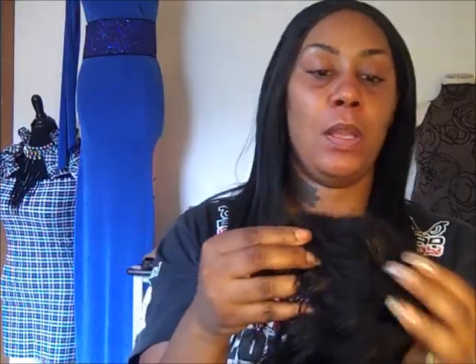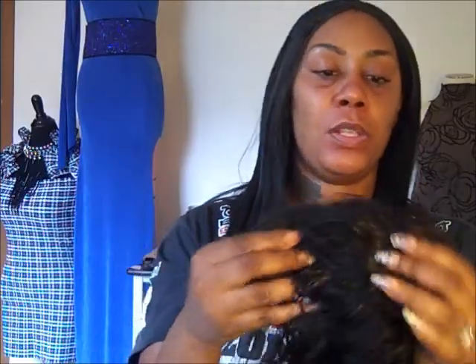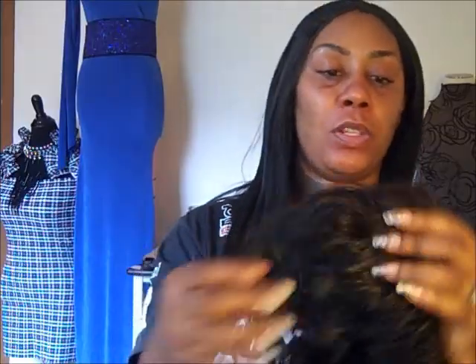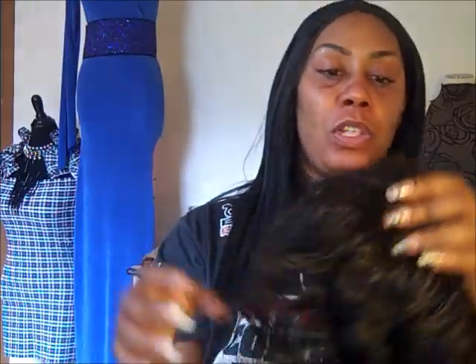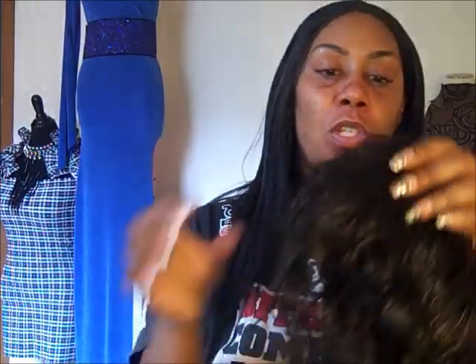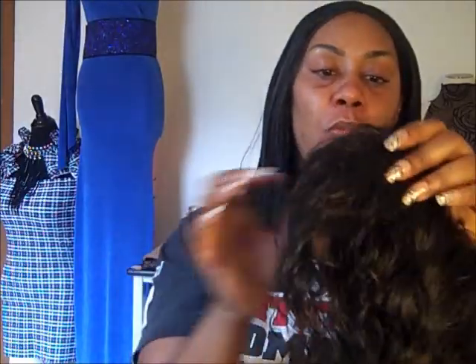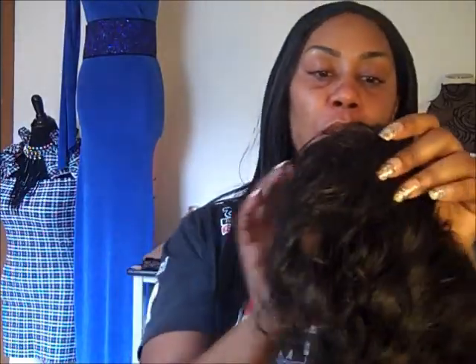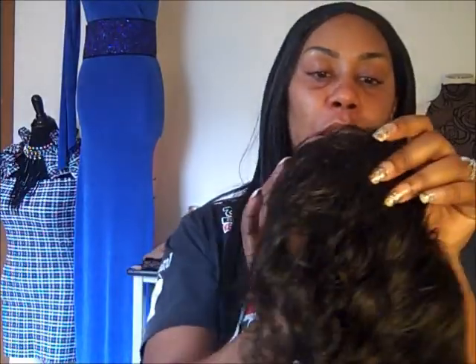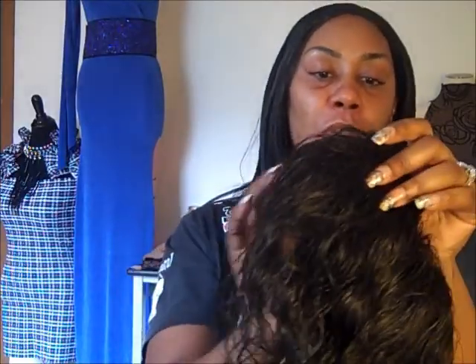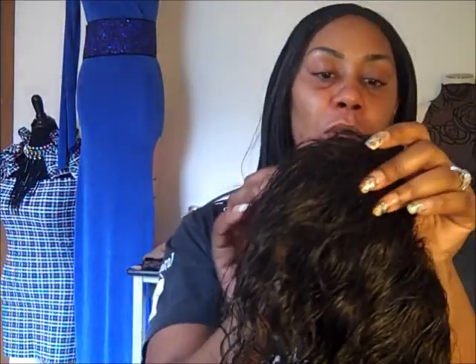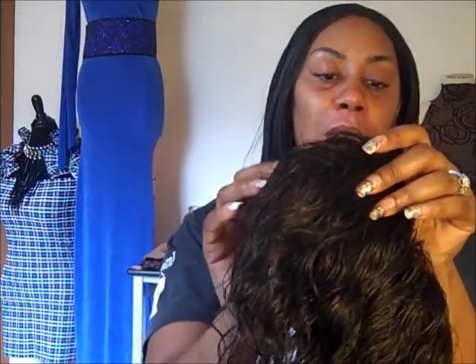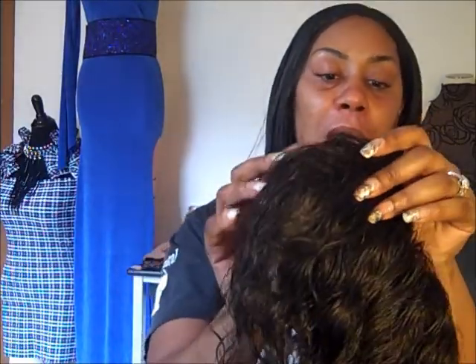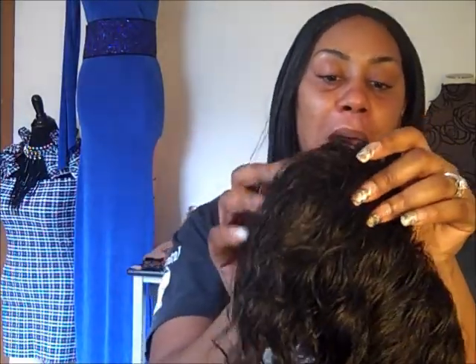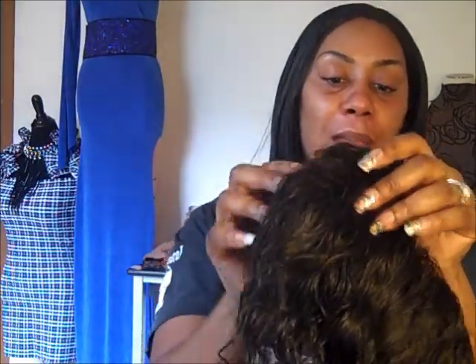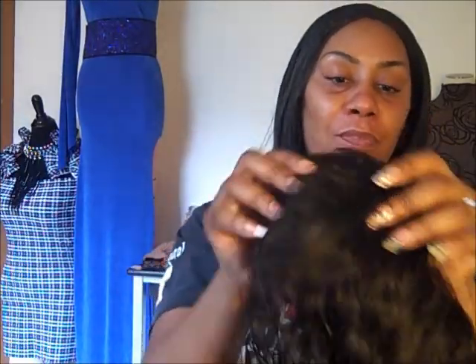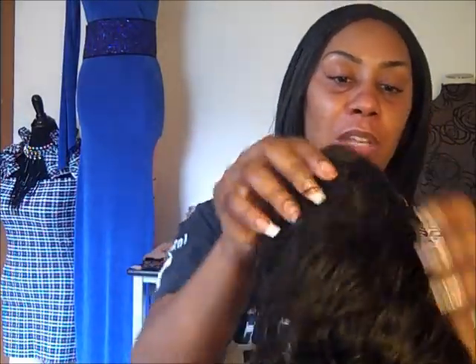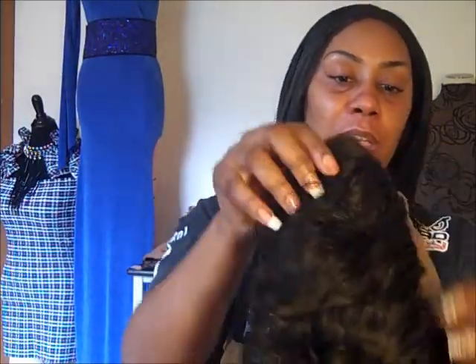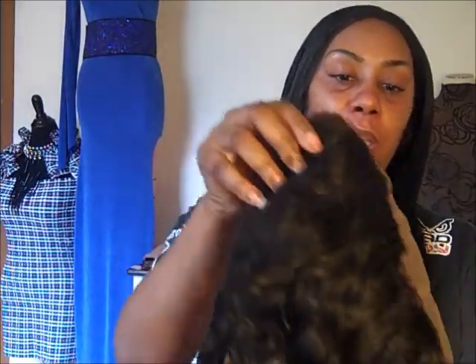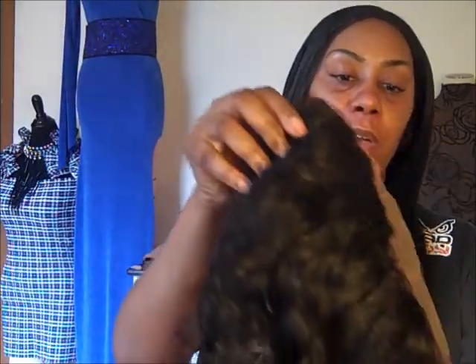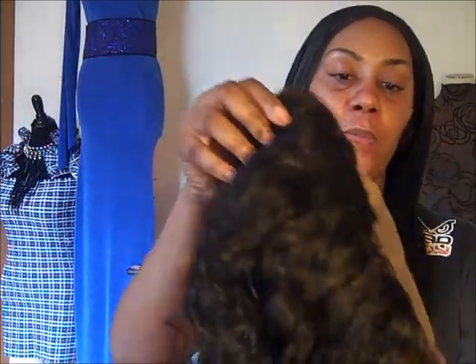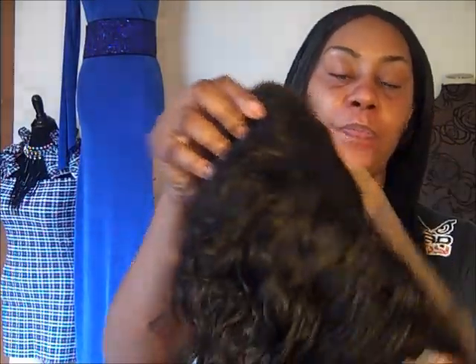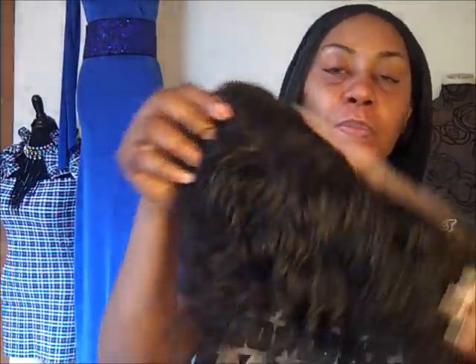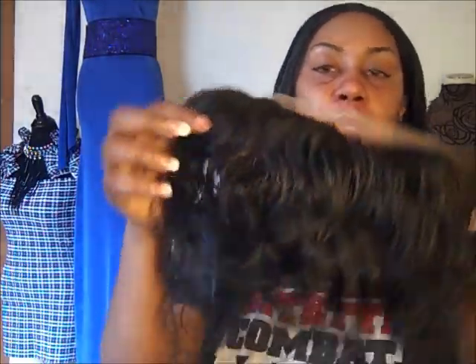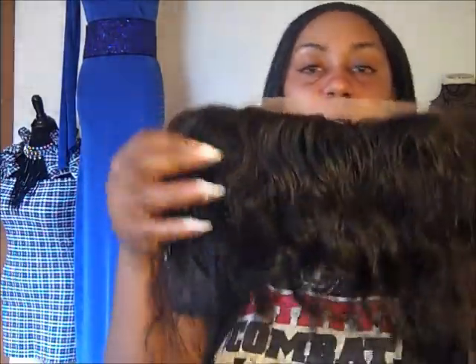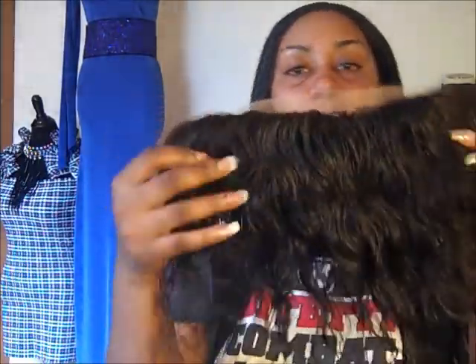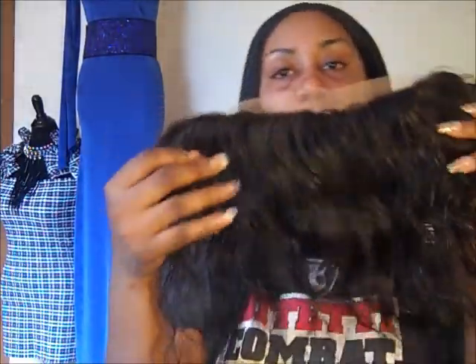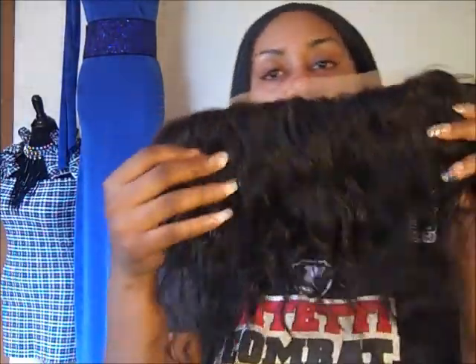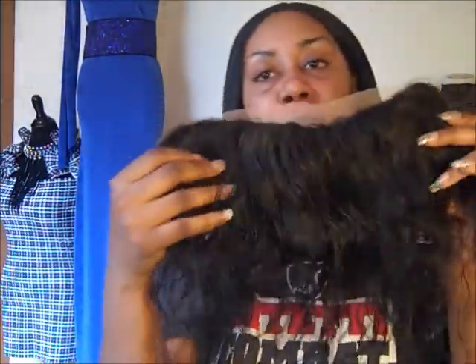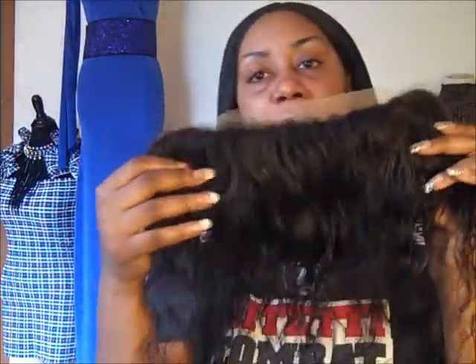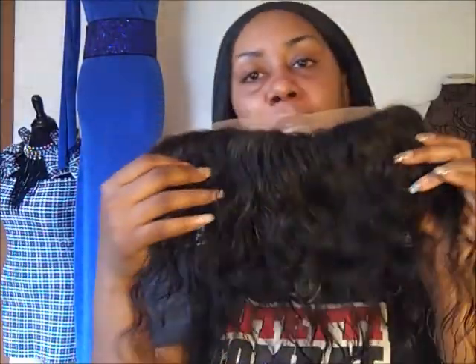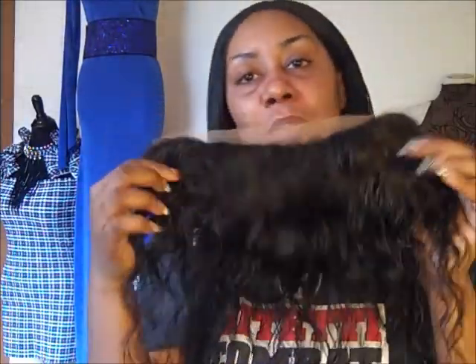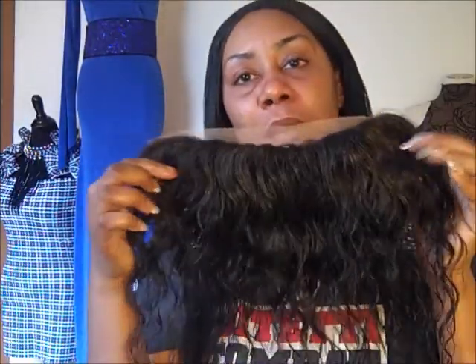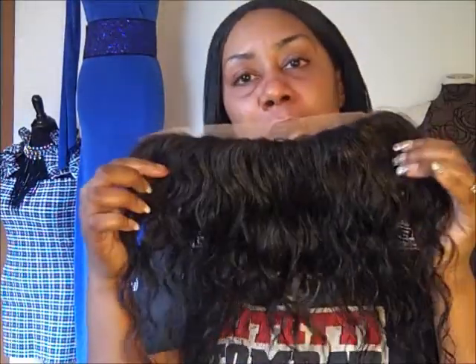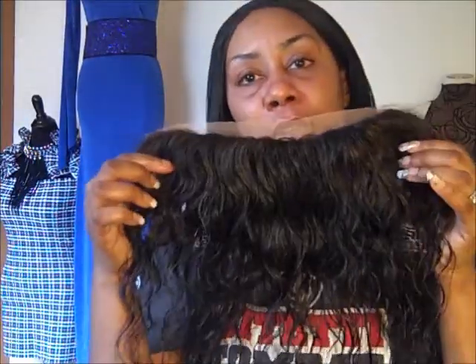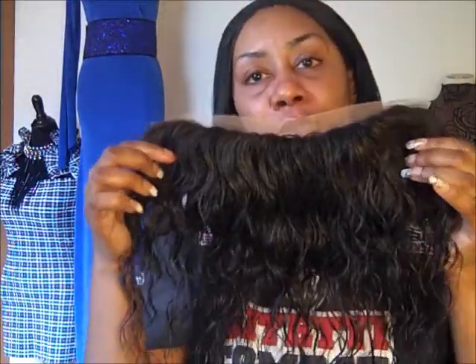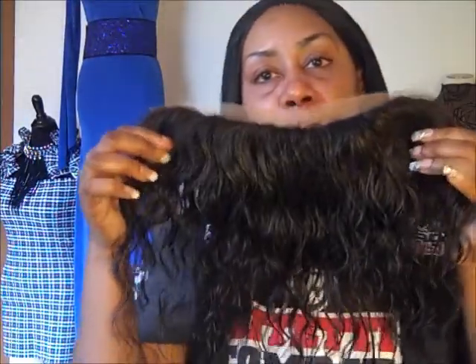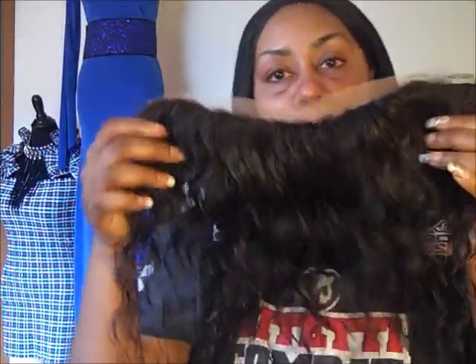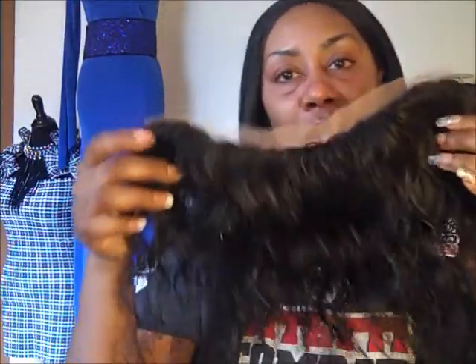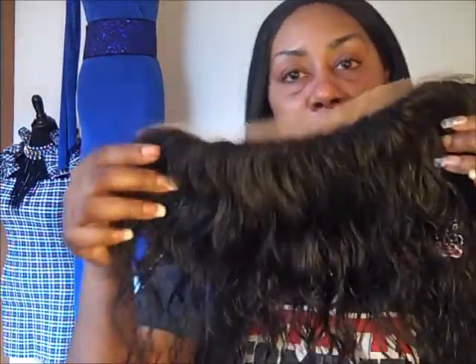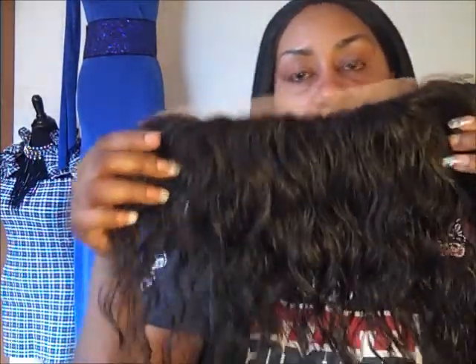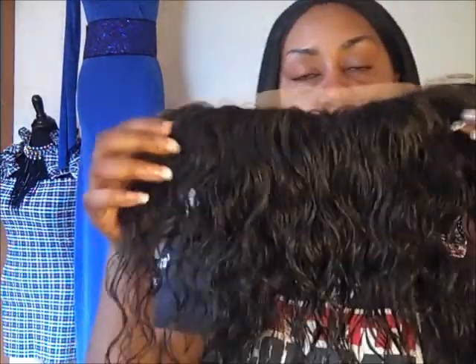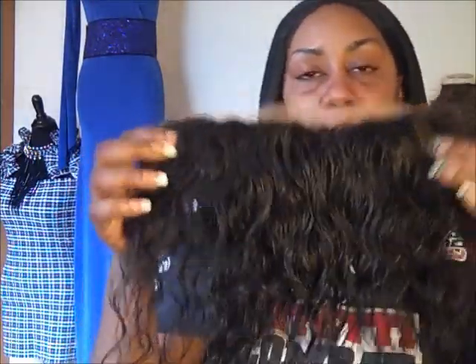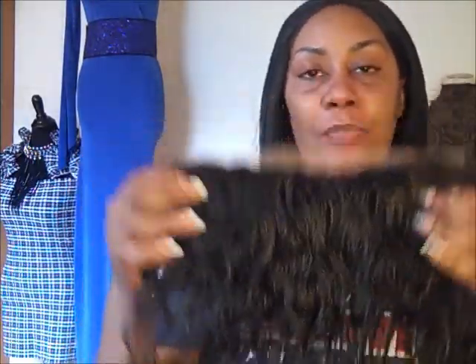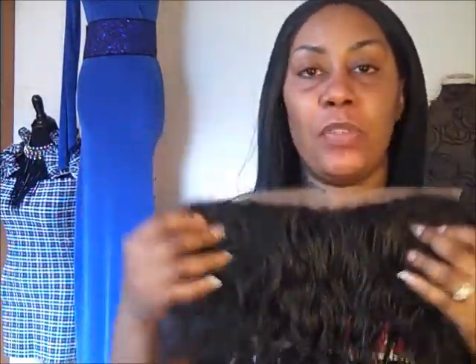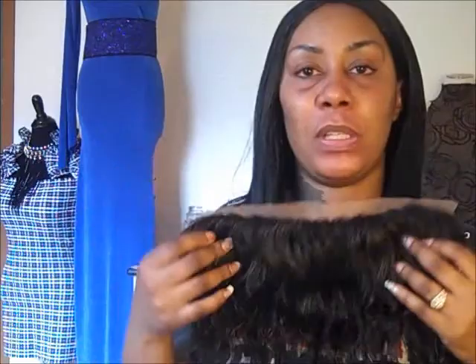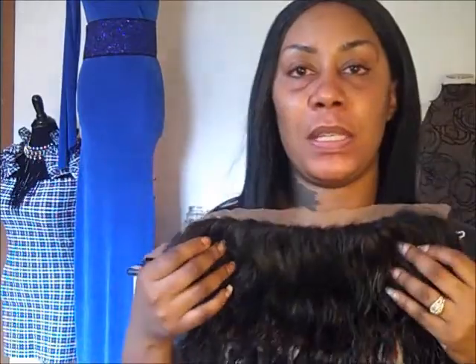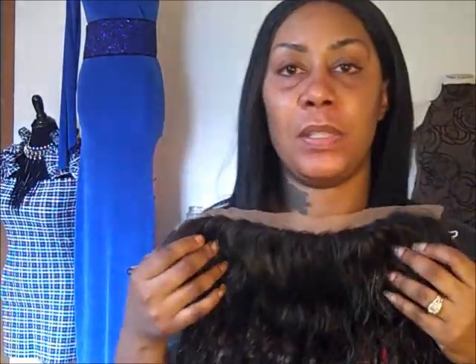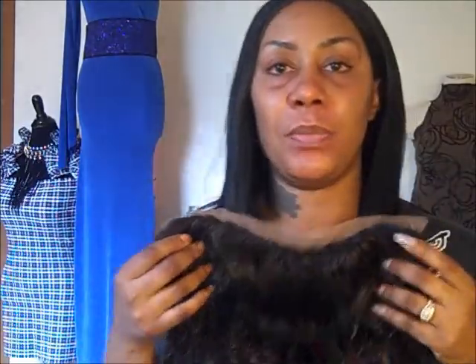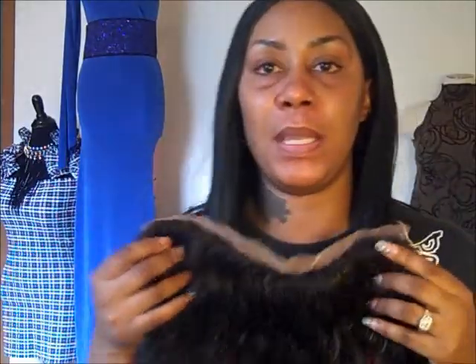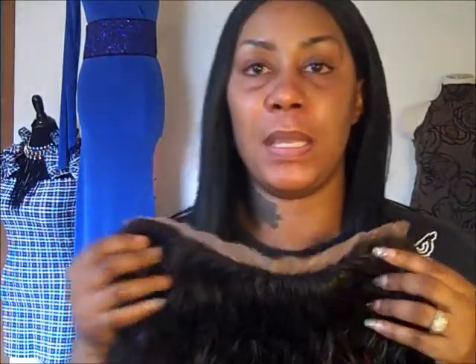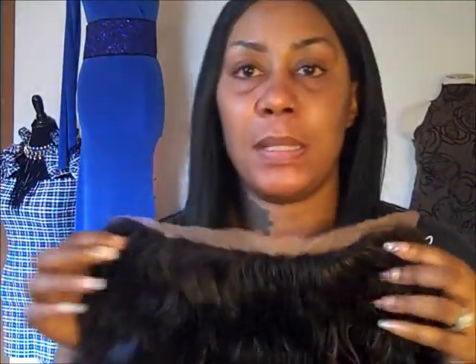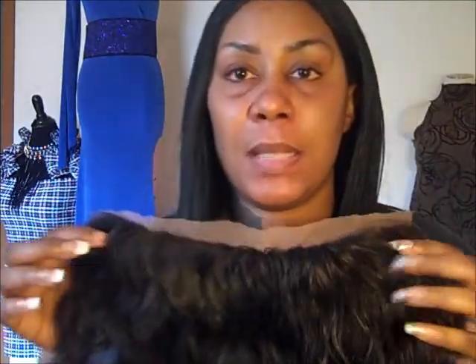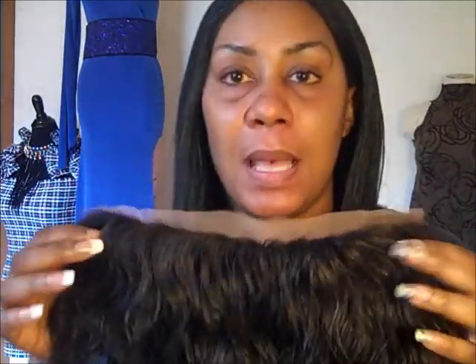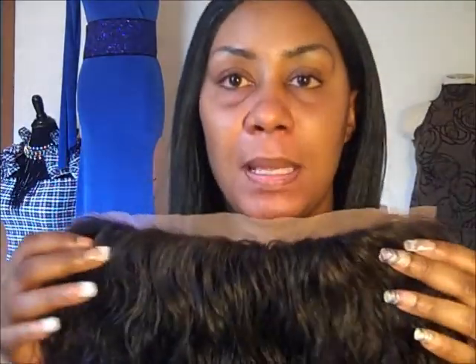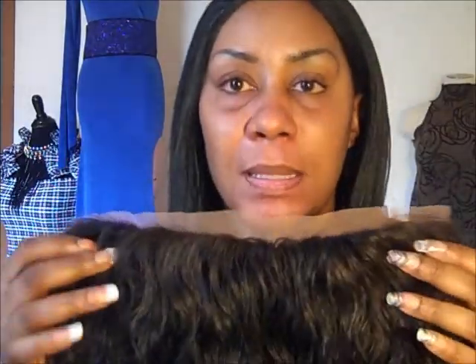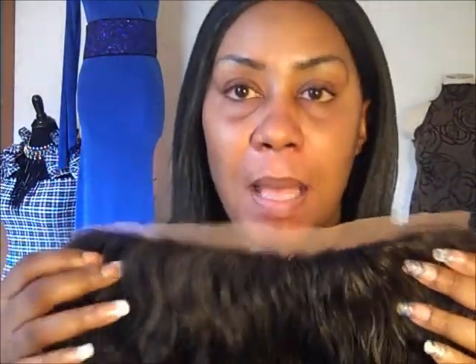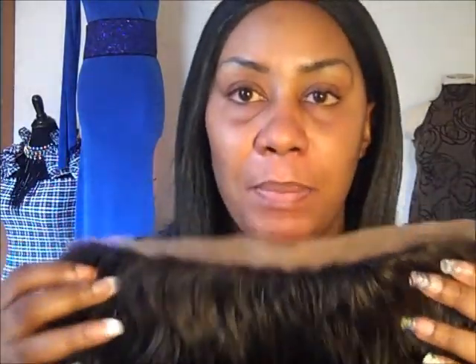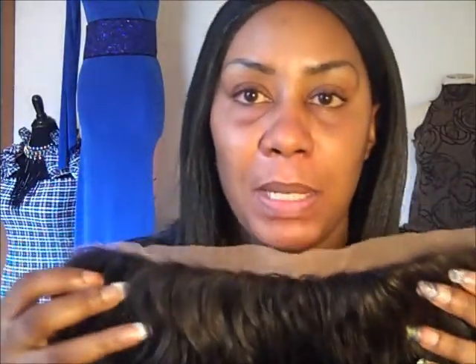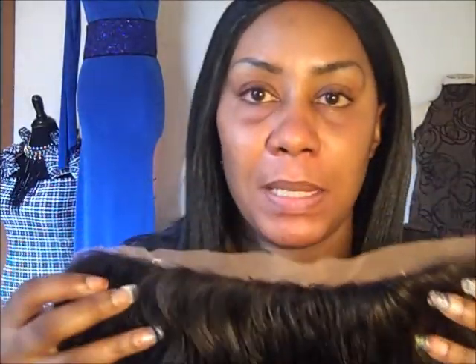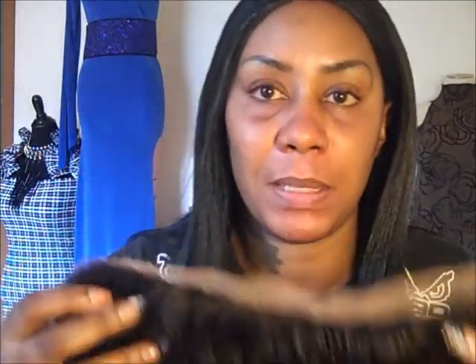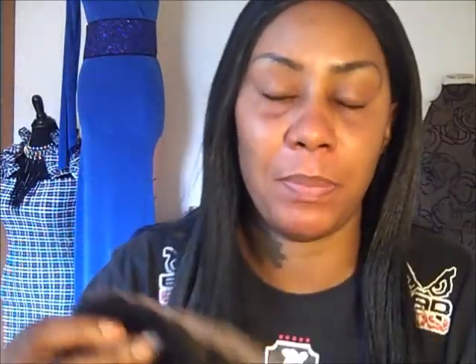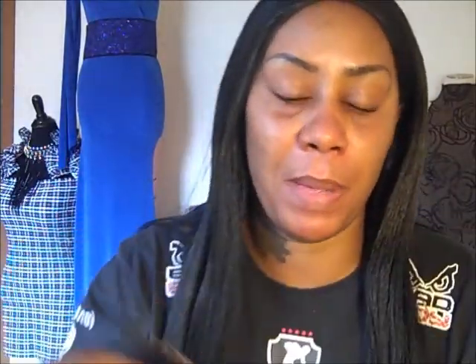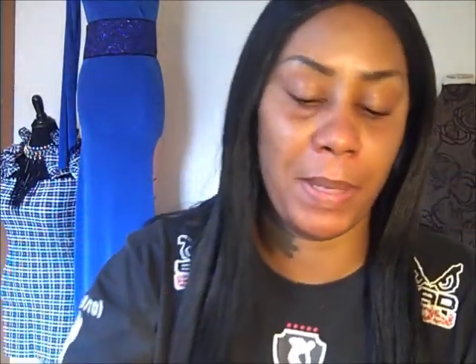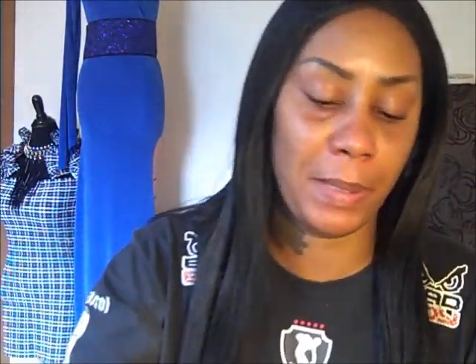I just wanted to do a live video. Thank you guys for watching A. Marie Full Lace Wigs. God bless. Bye-bye.